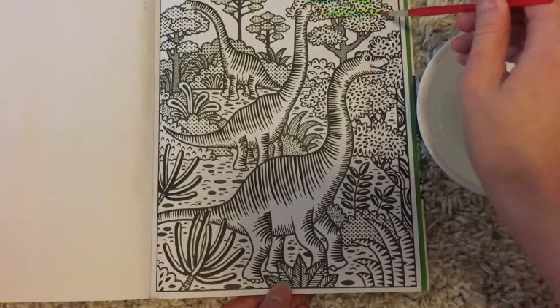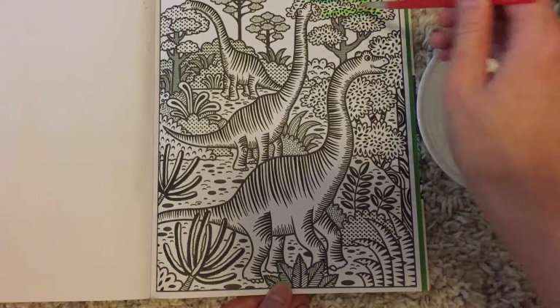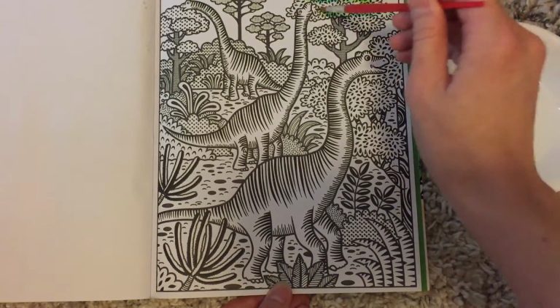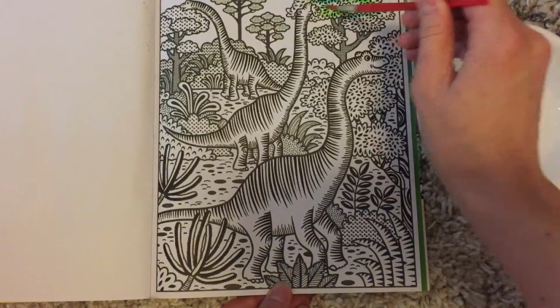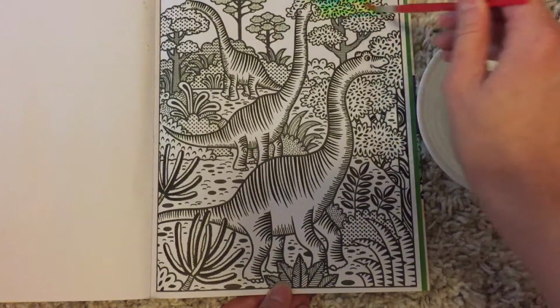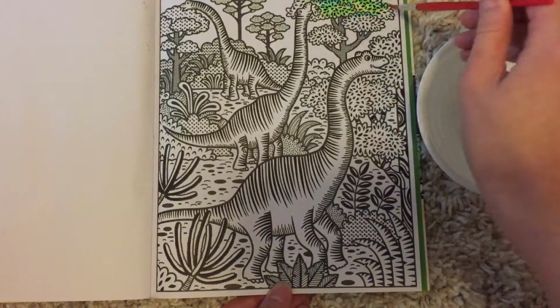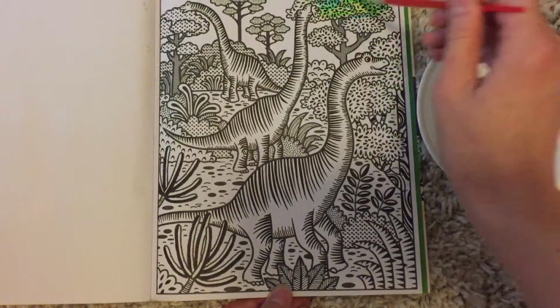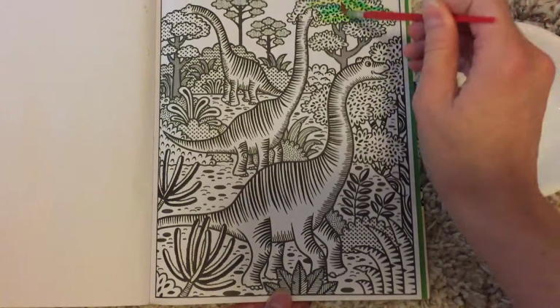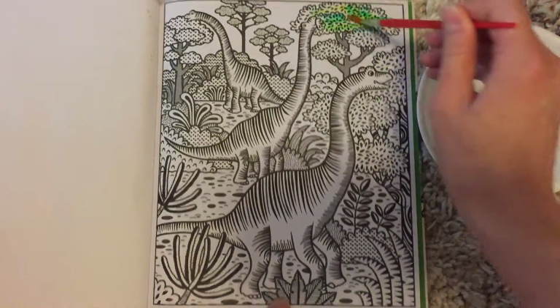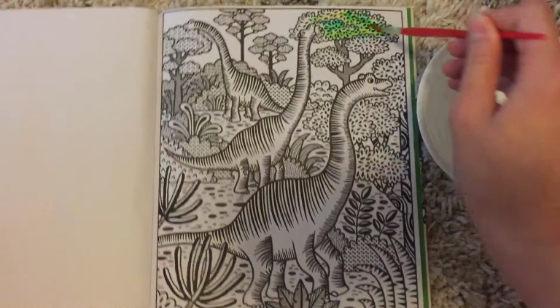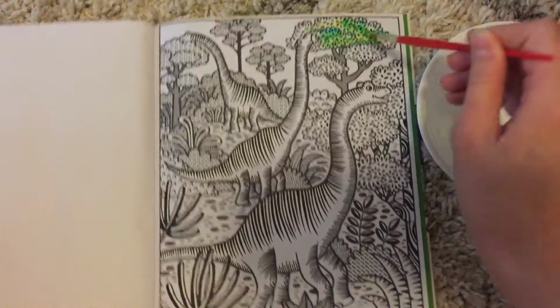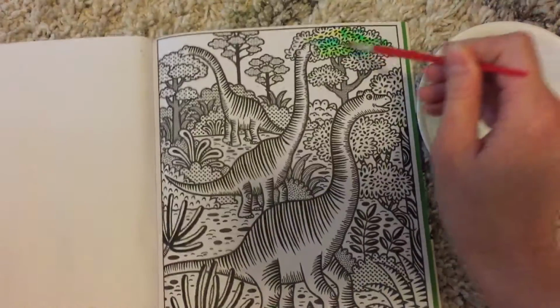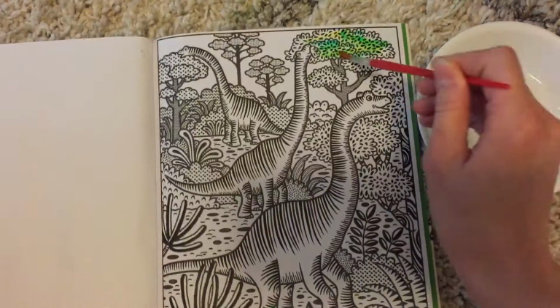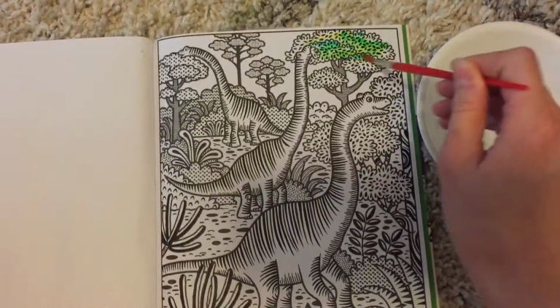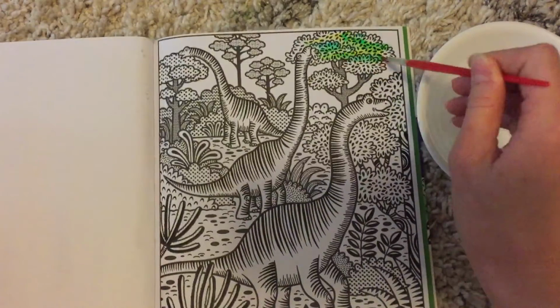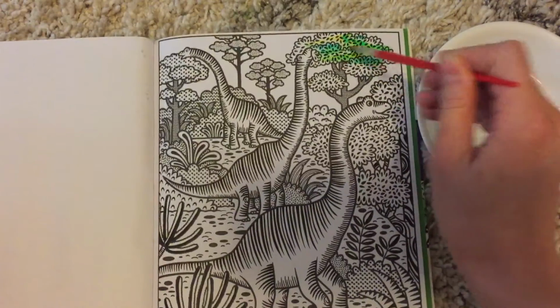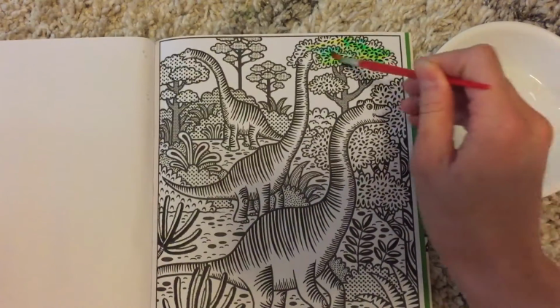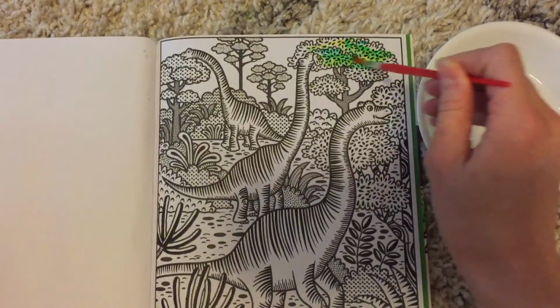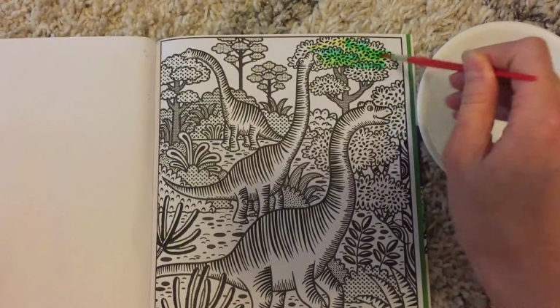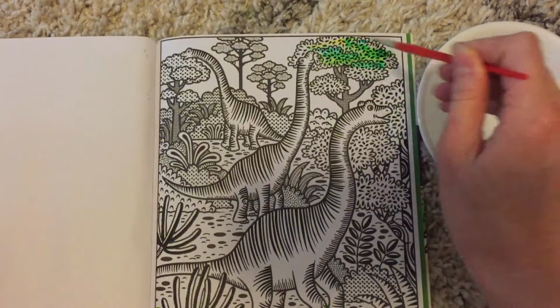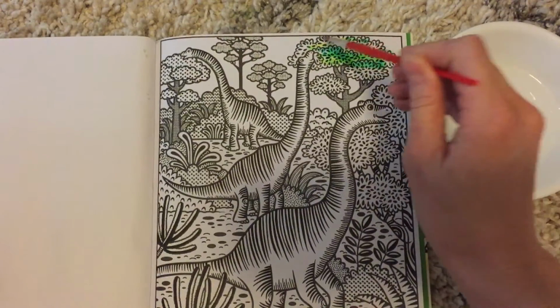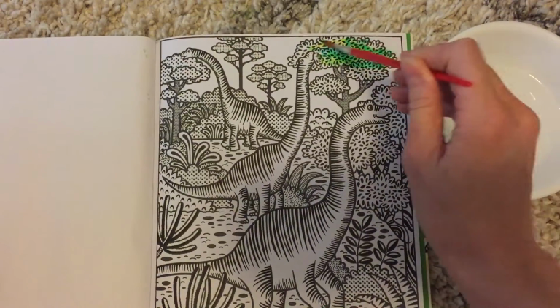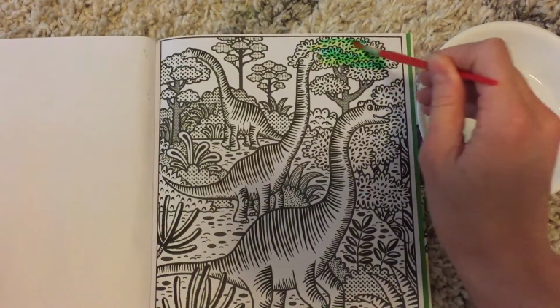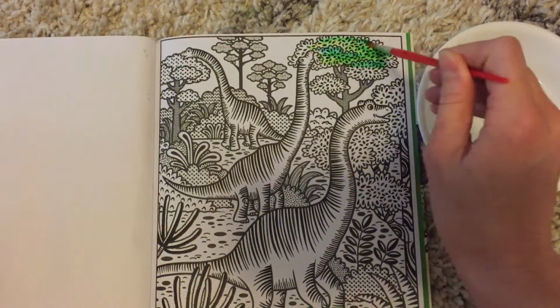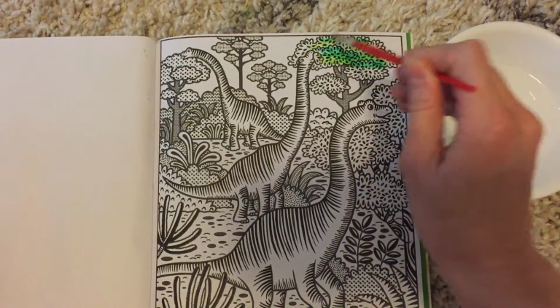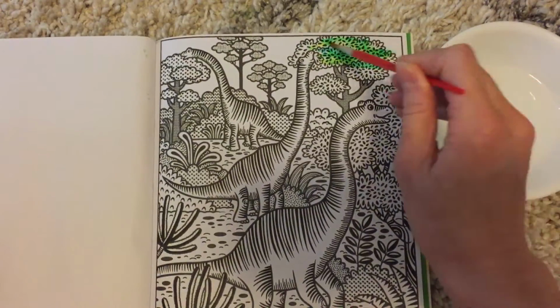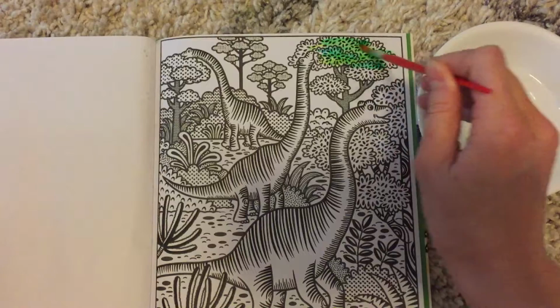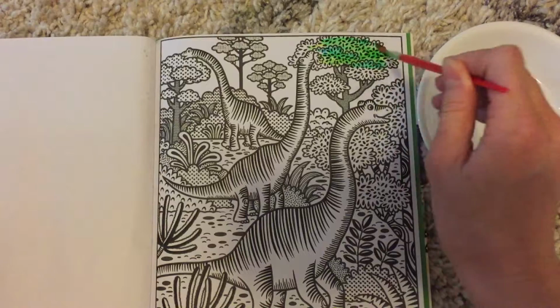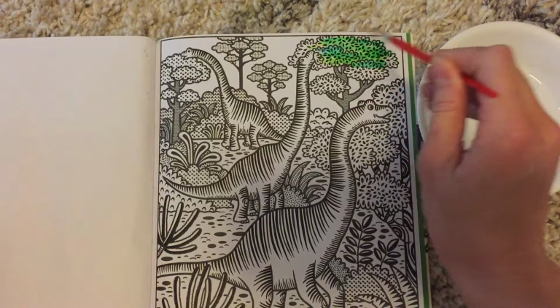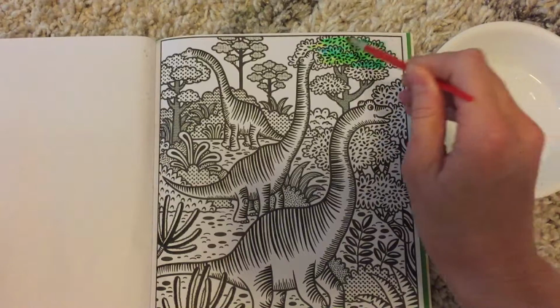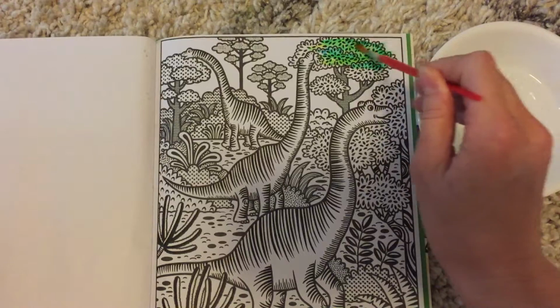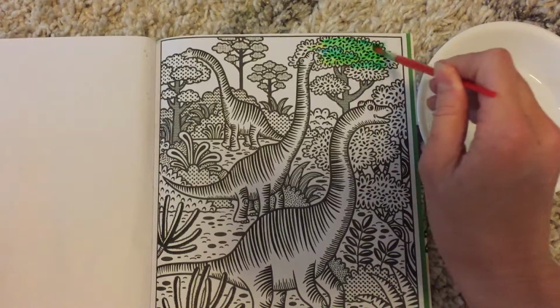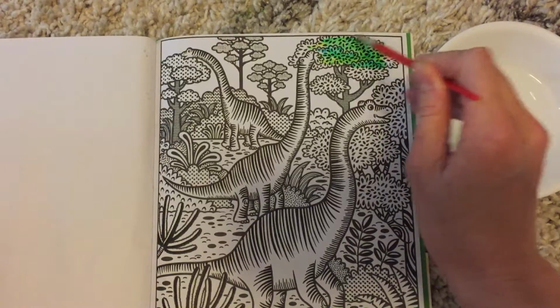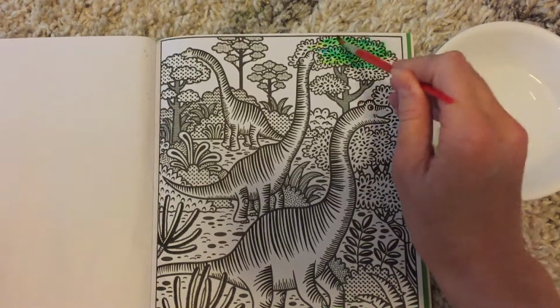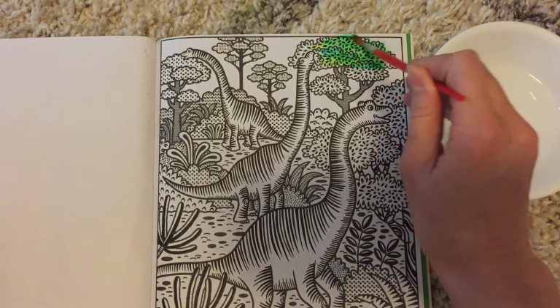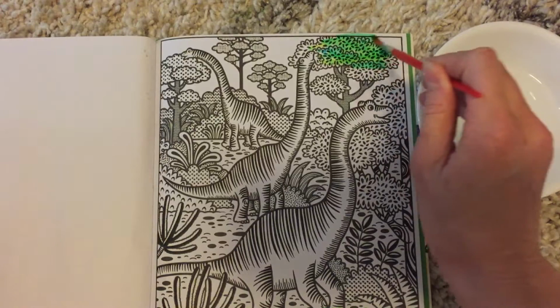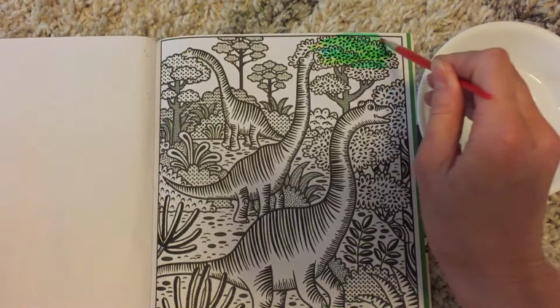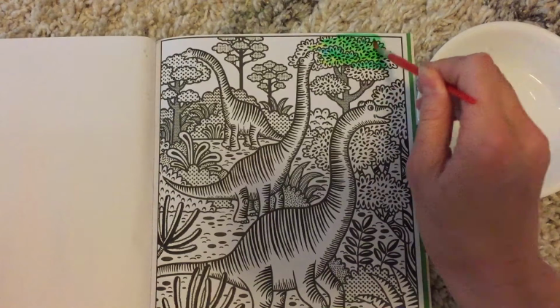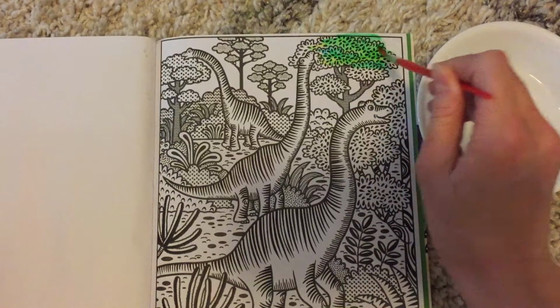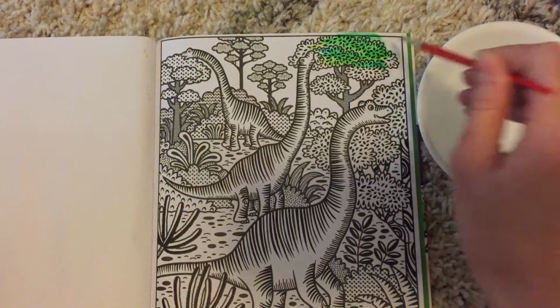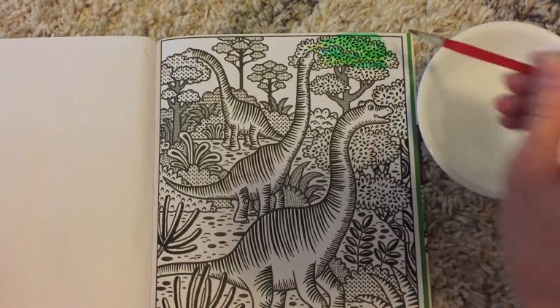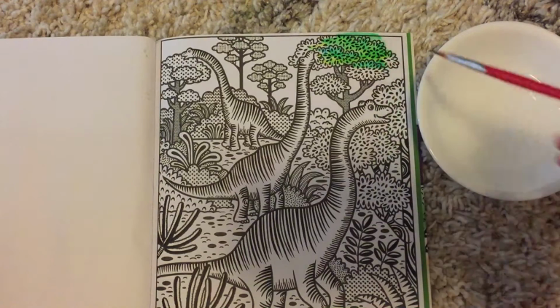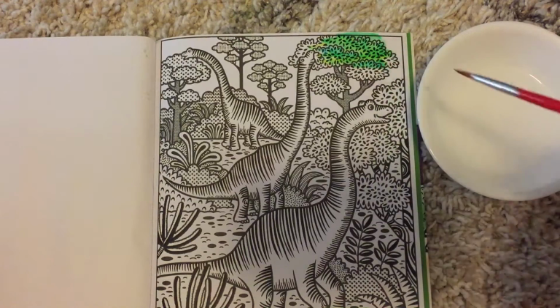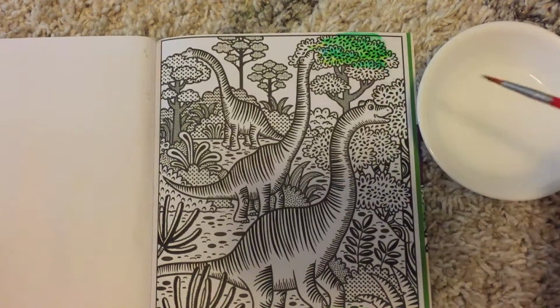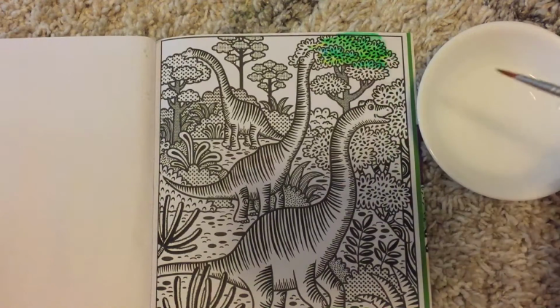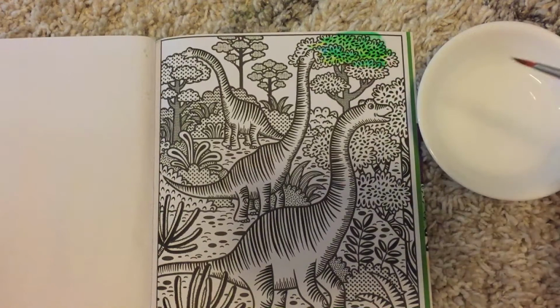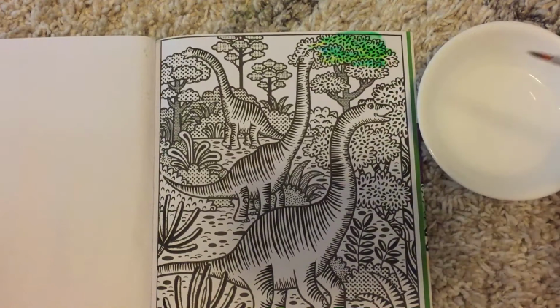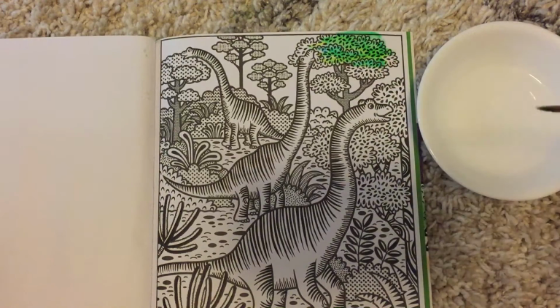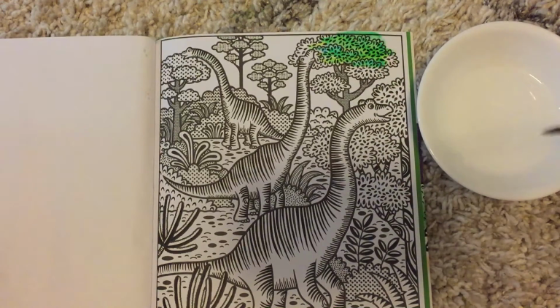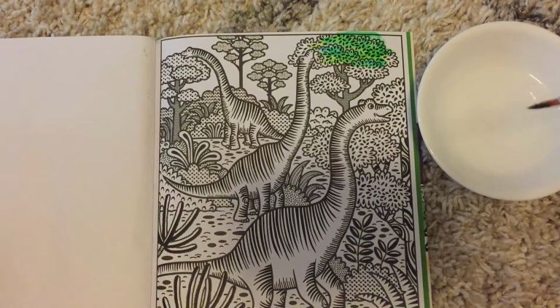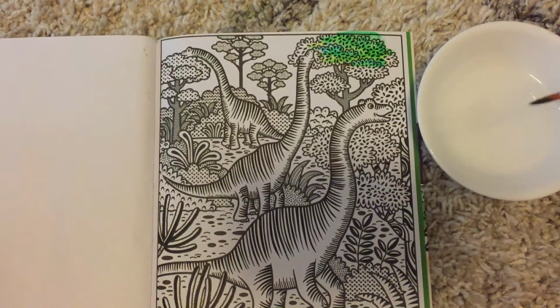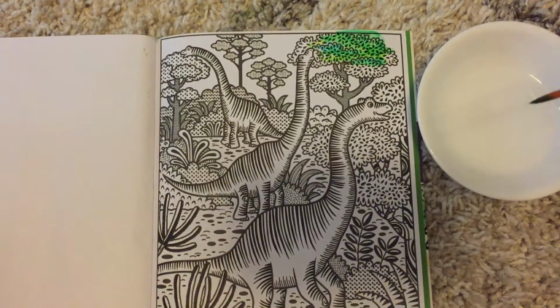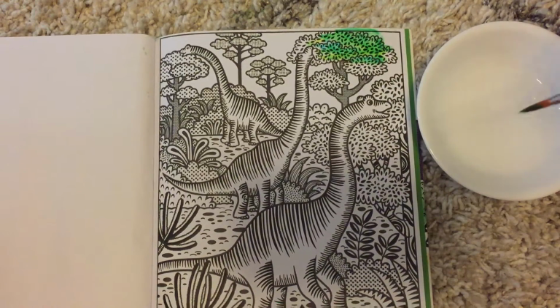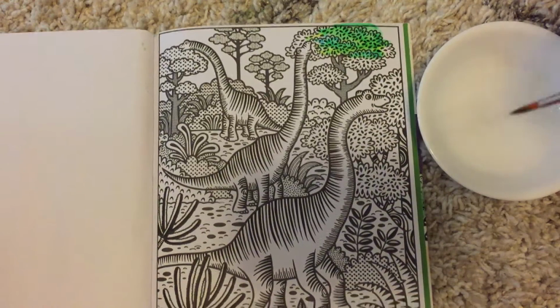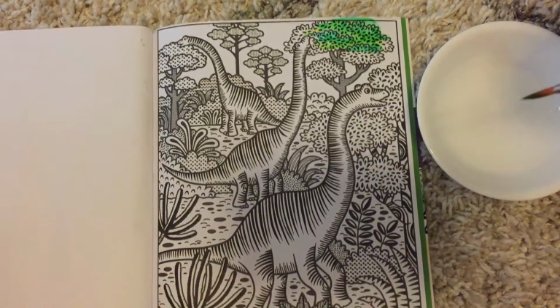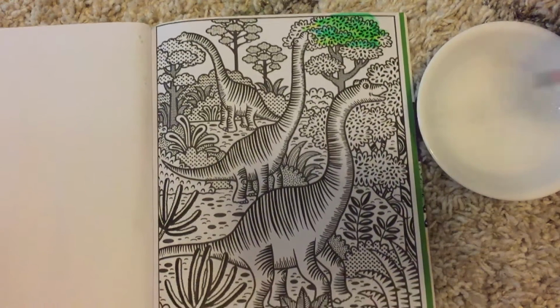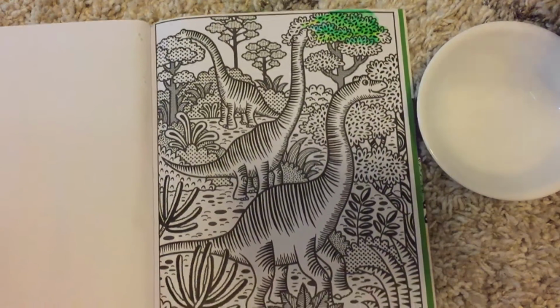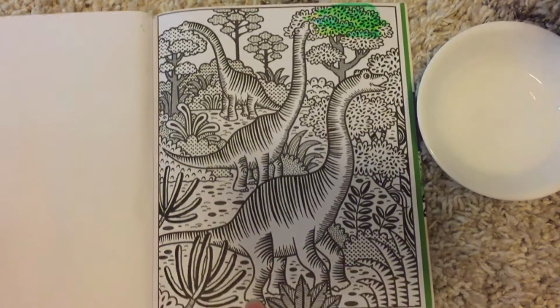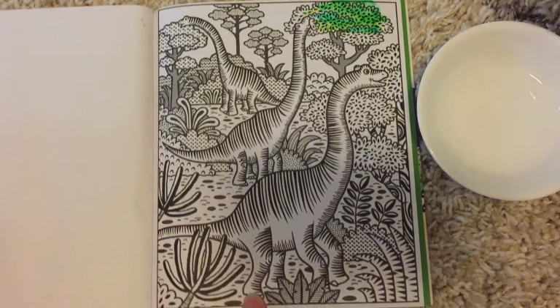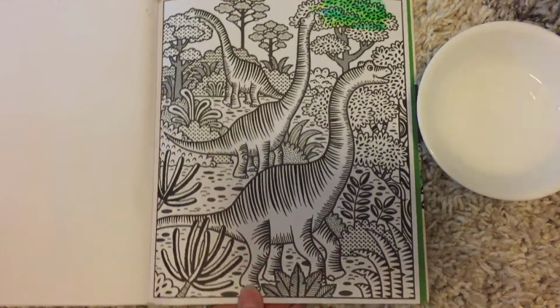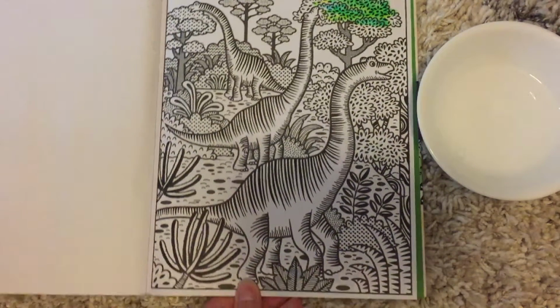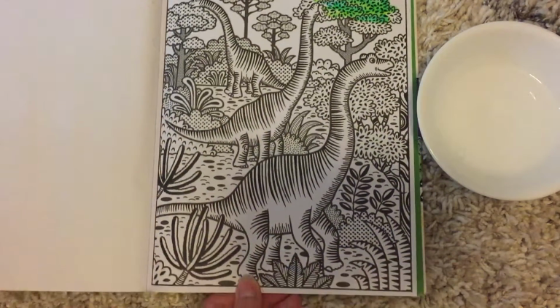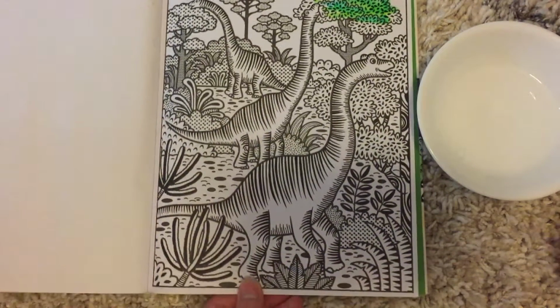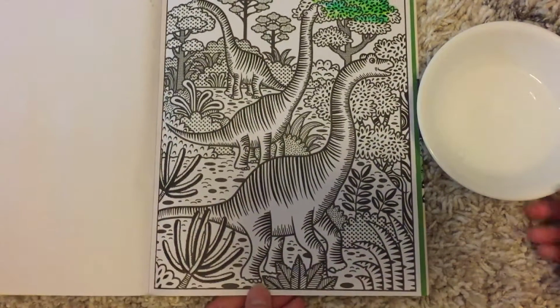And then we just paint the trees — there's already color in there activated by the water. You can hear my three-year-old in the background, and I'm gonna let him do it.